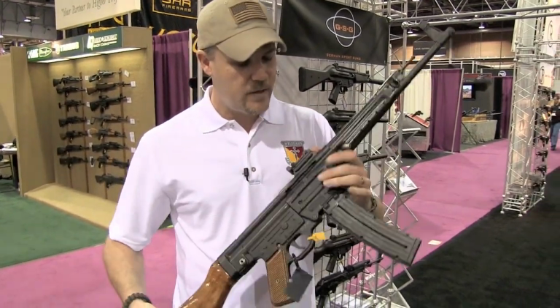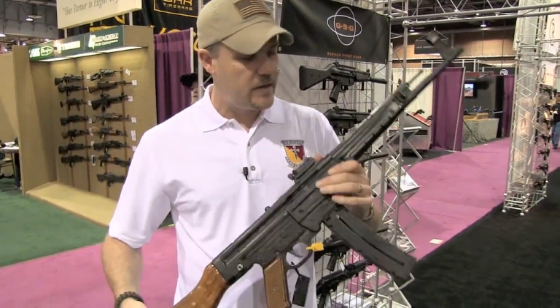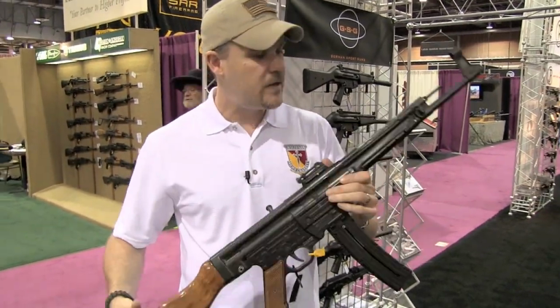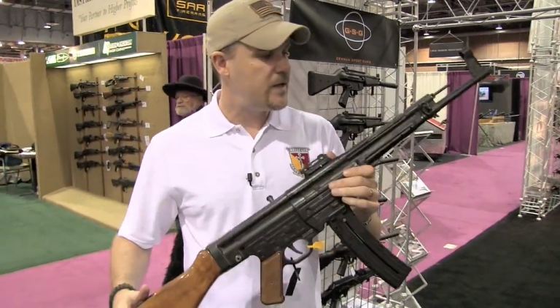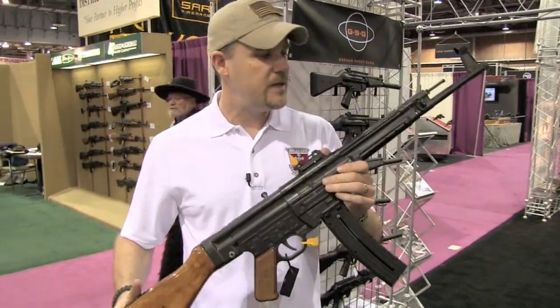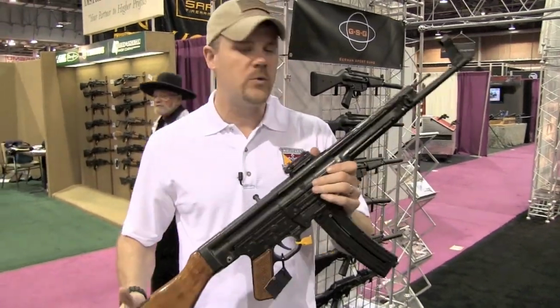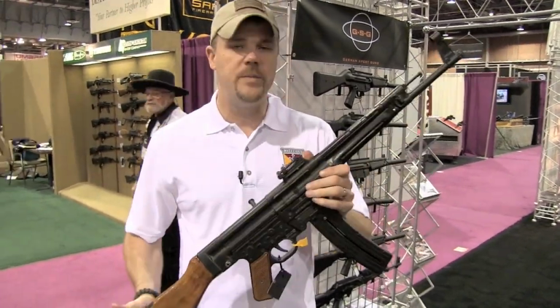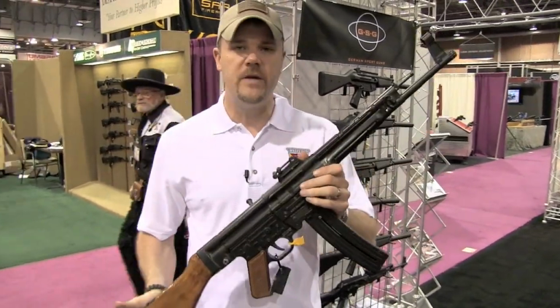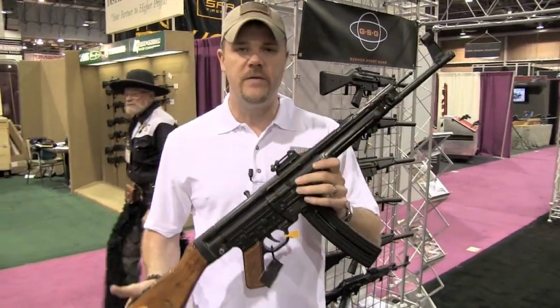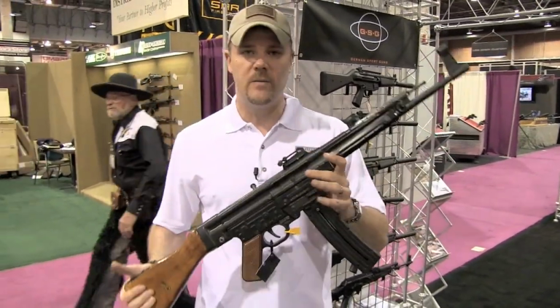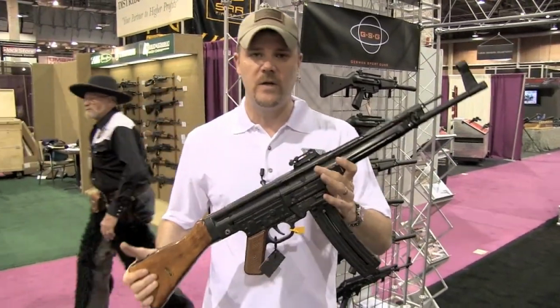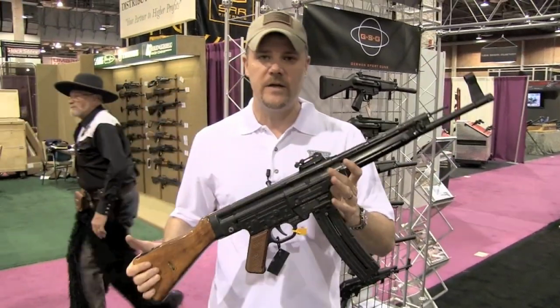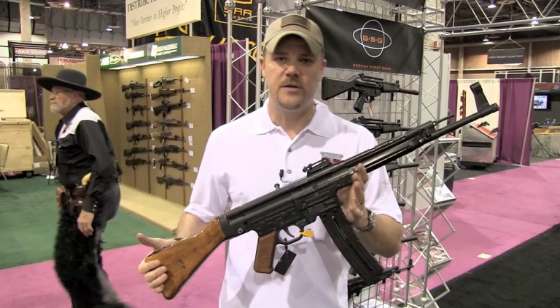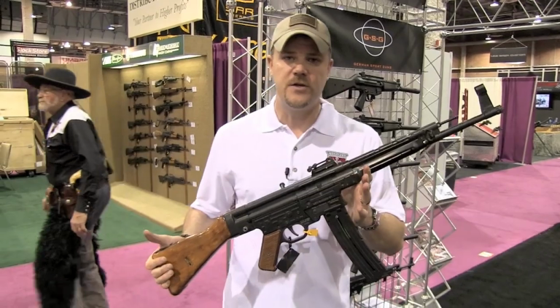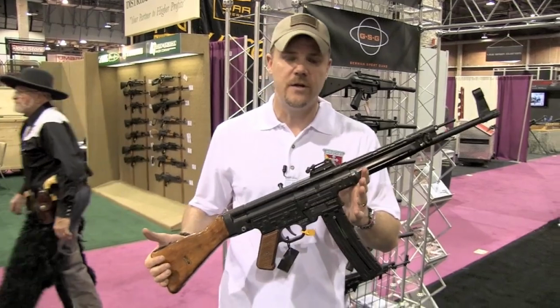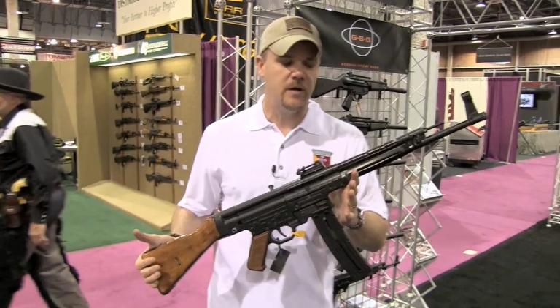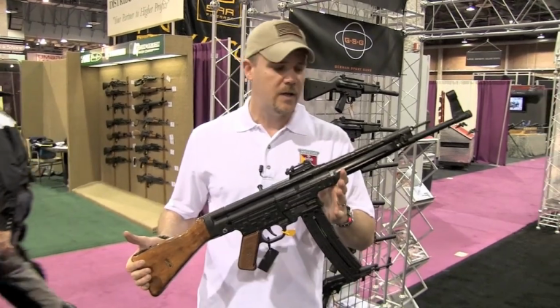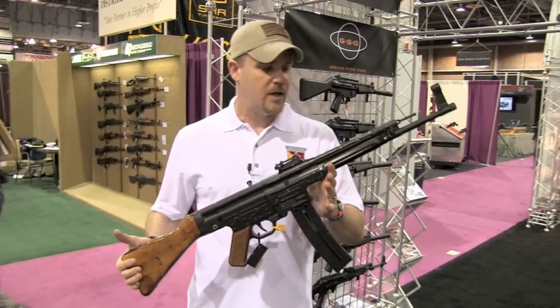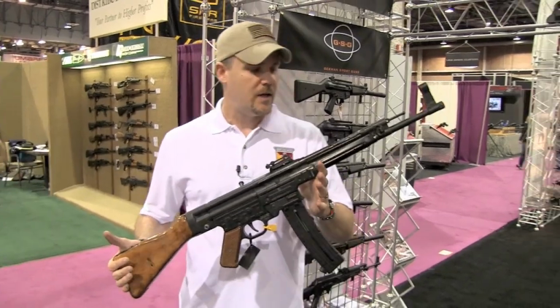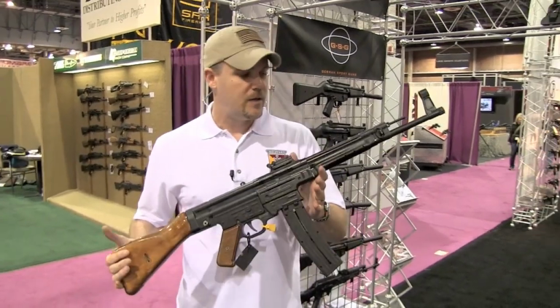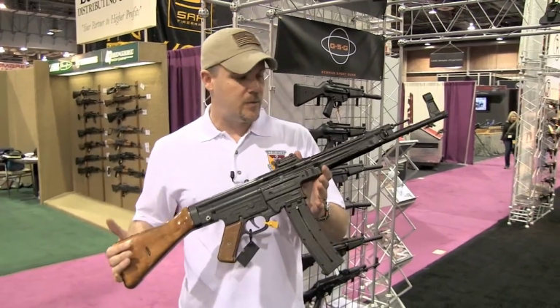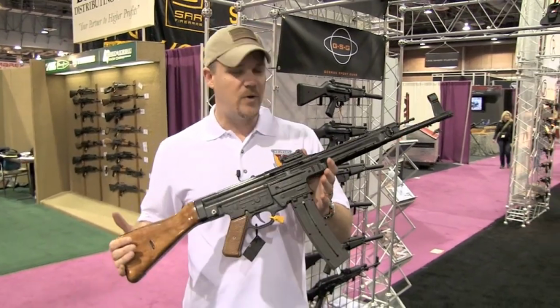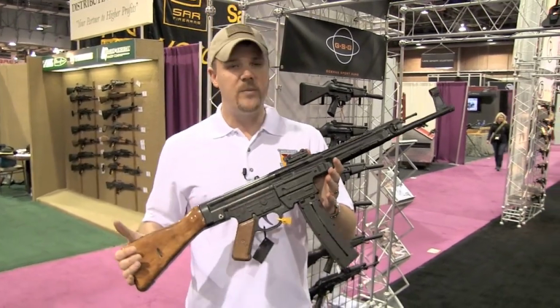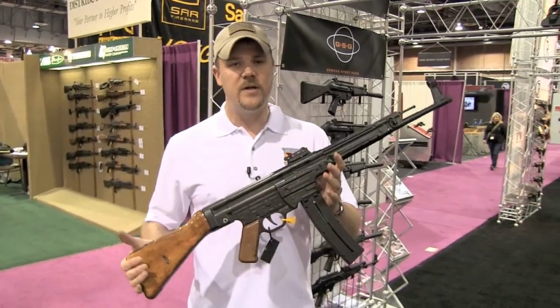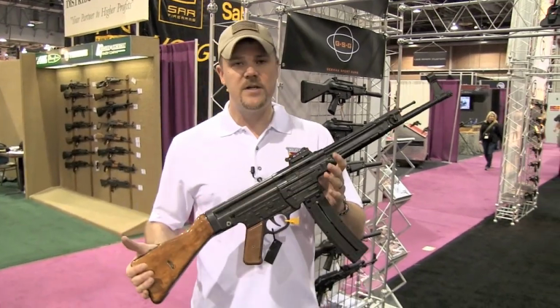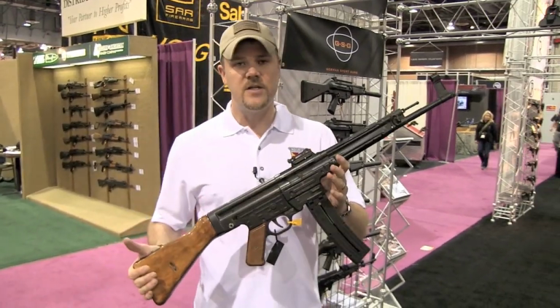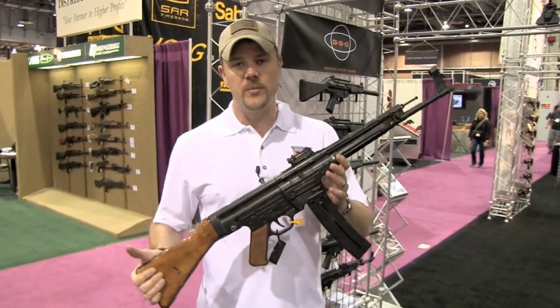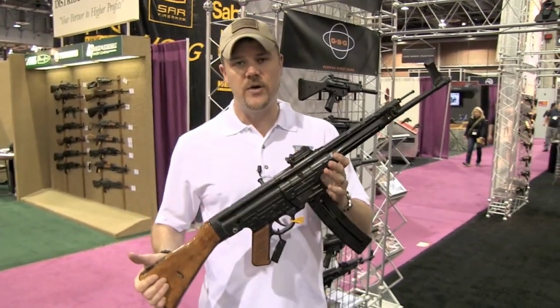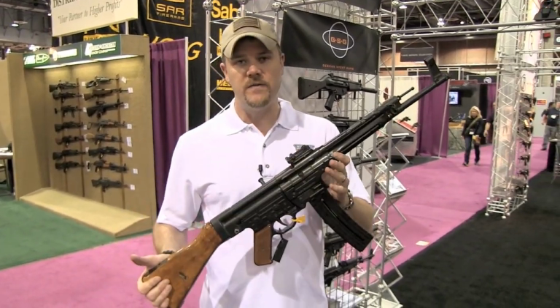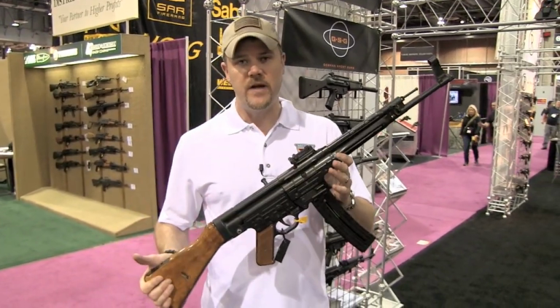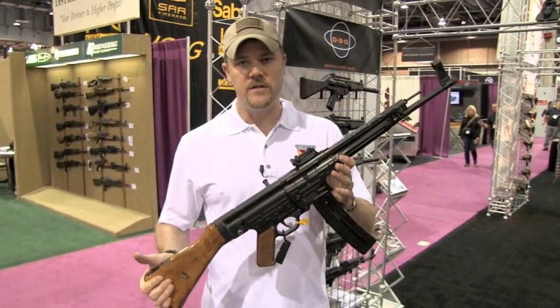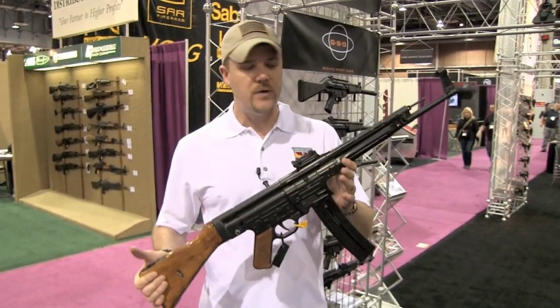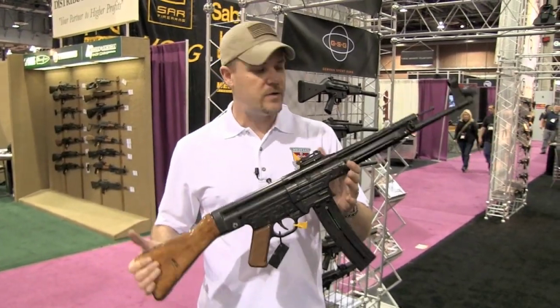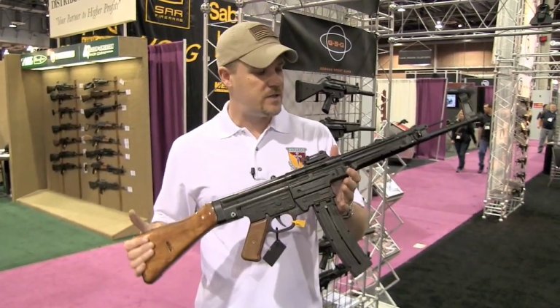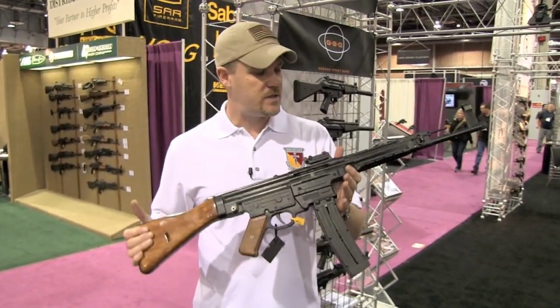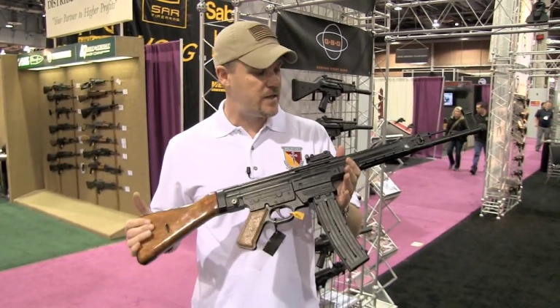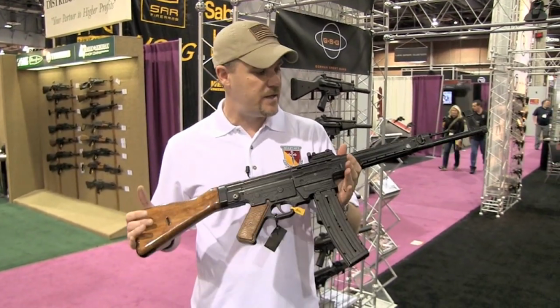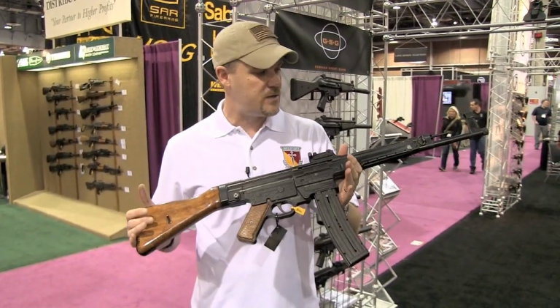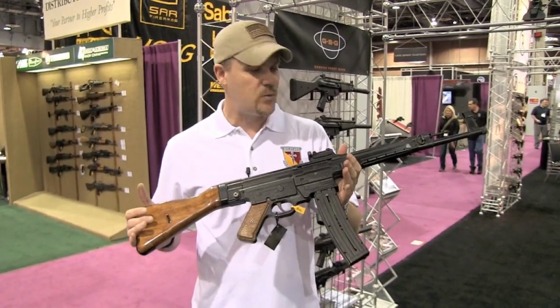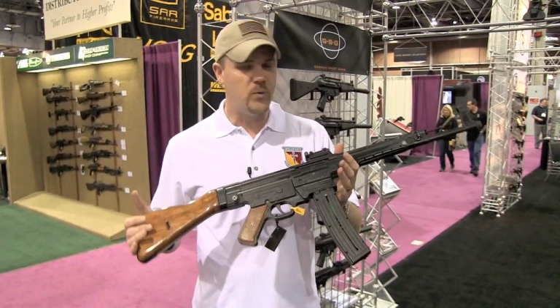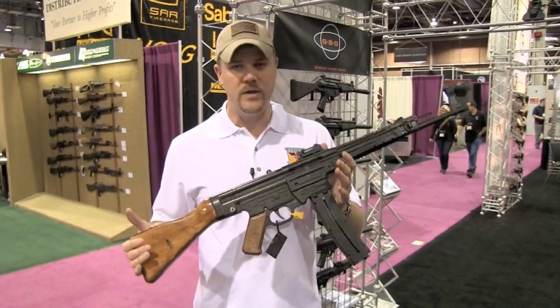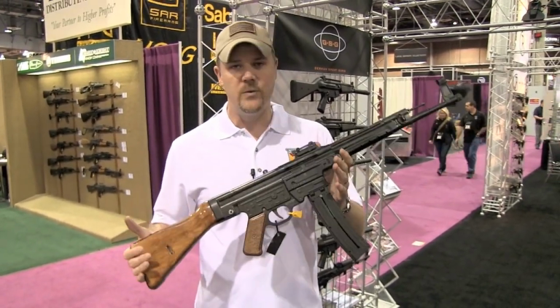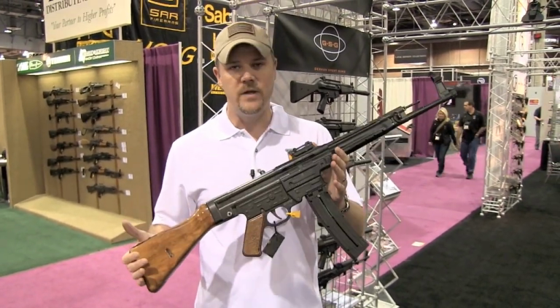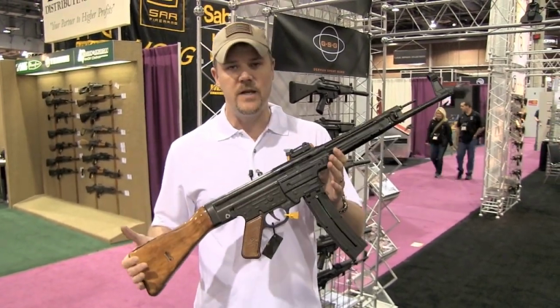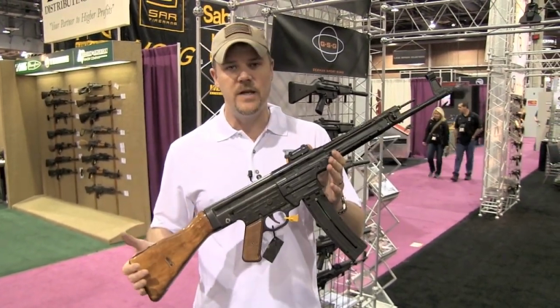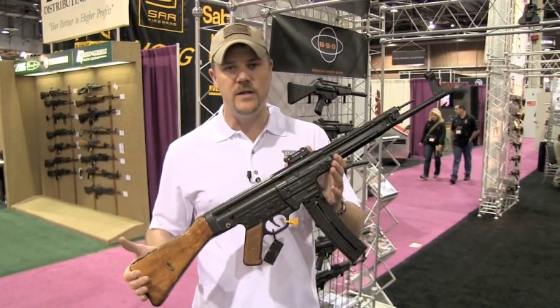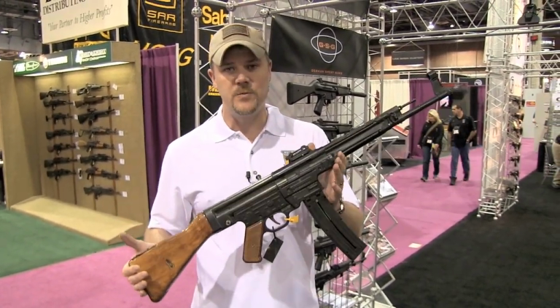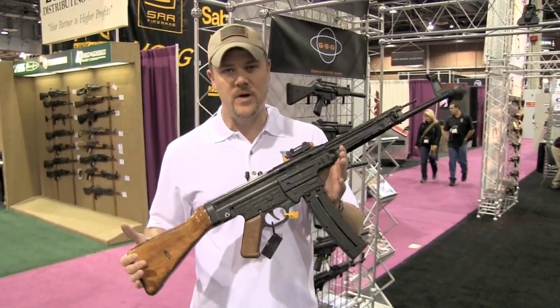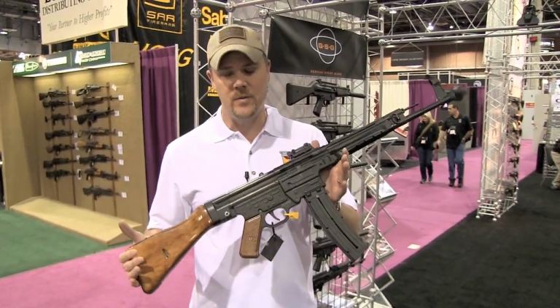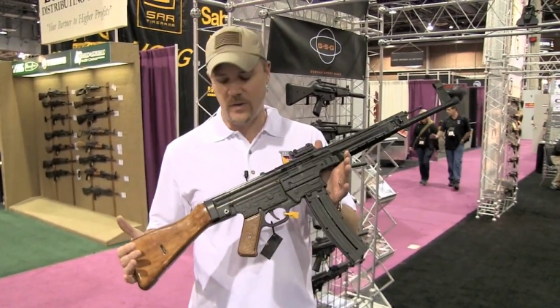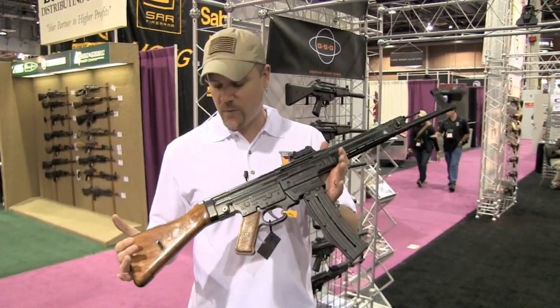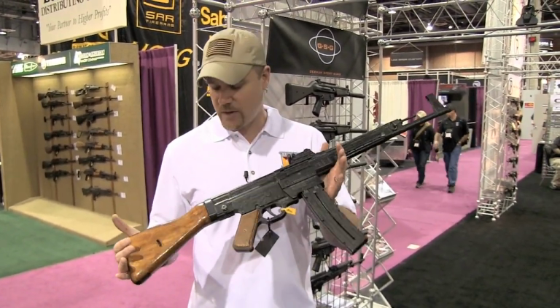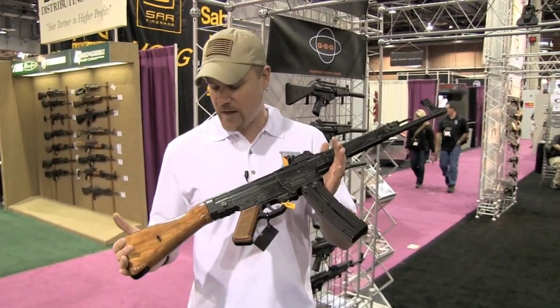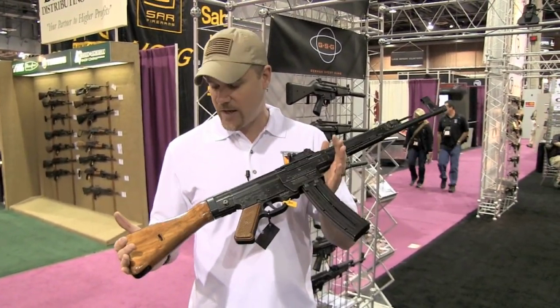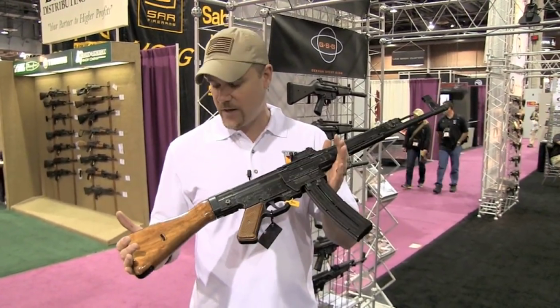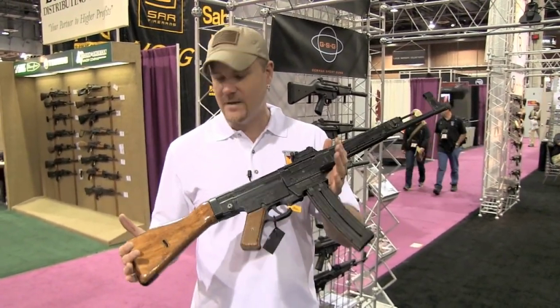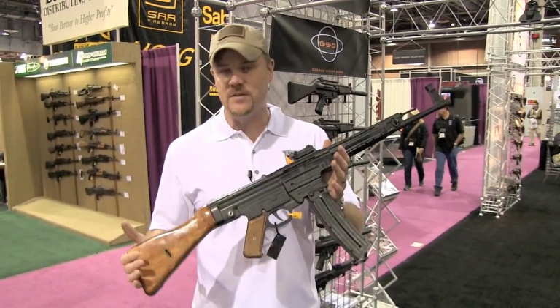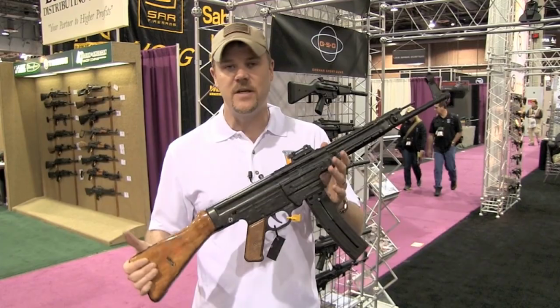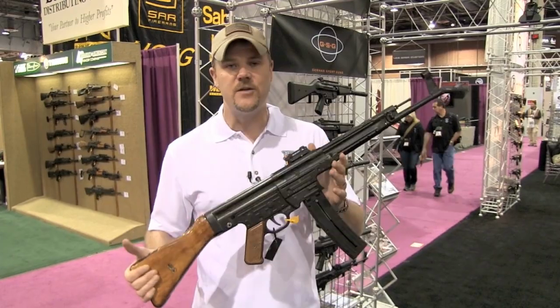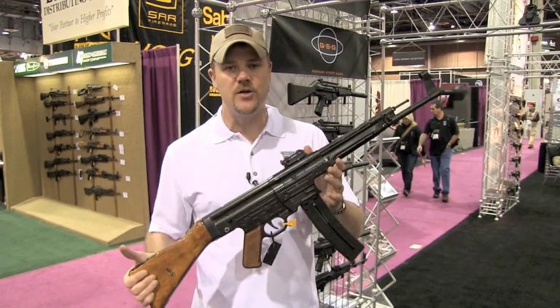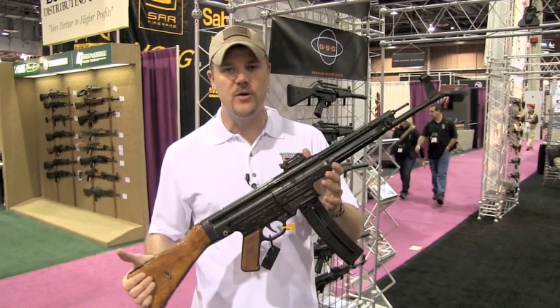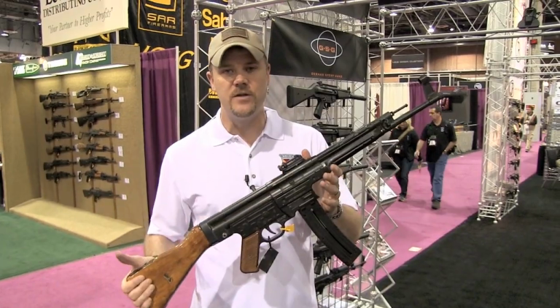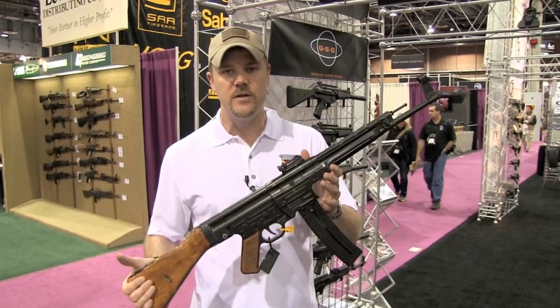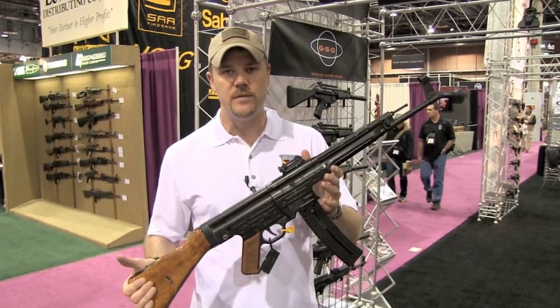These will be available later this year. They're probably going to sell pretty fast, folks. This thing is really, really neat — it's probably one of the hotter items at the show this year.